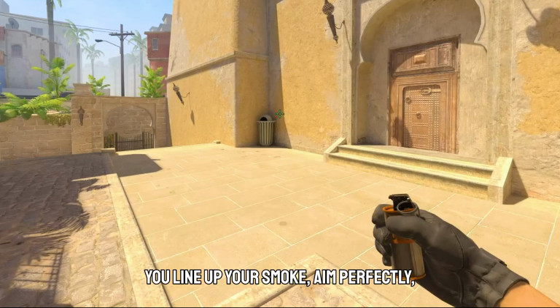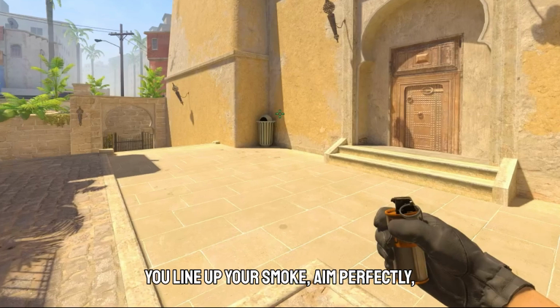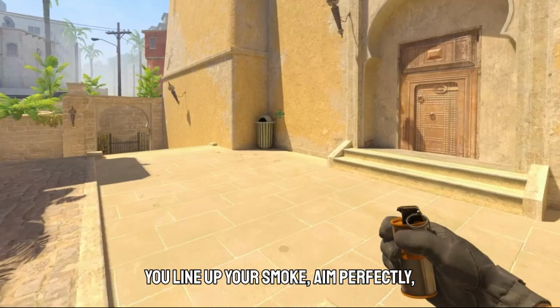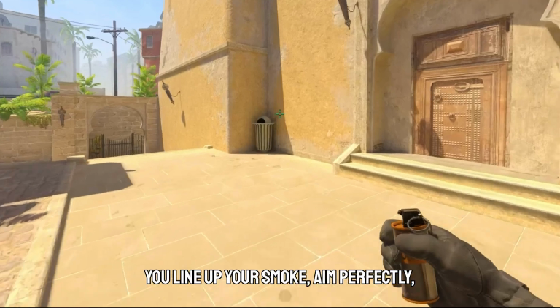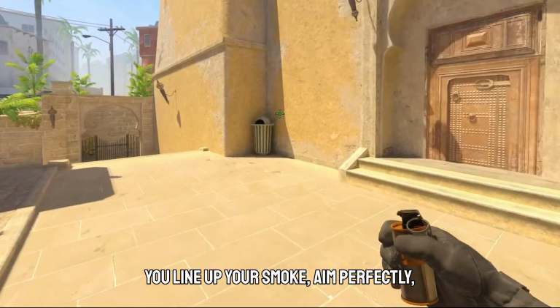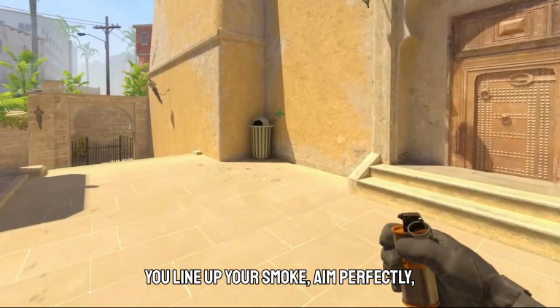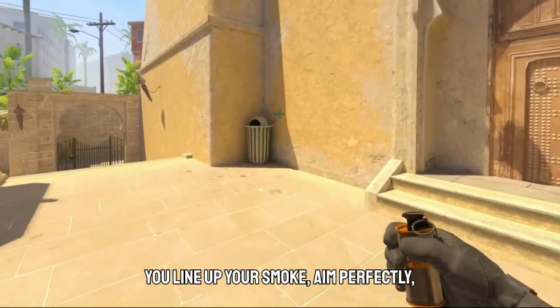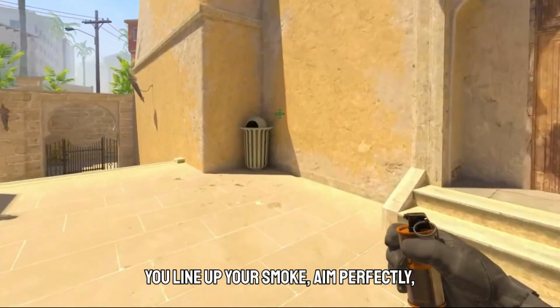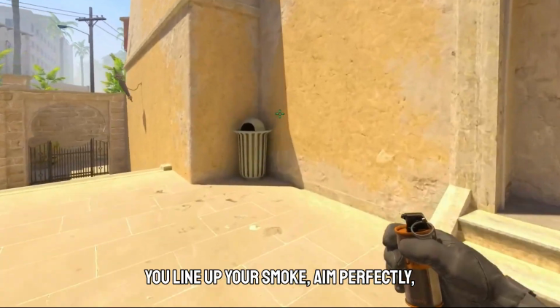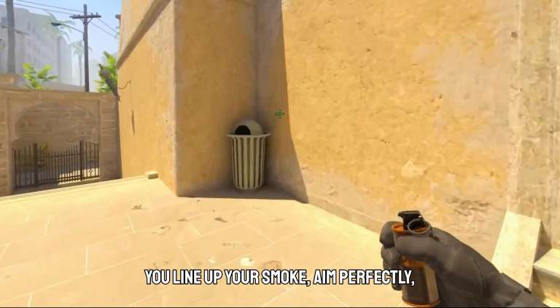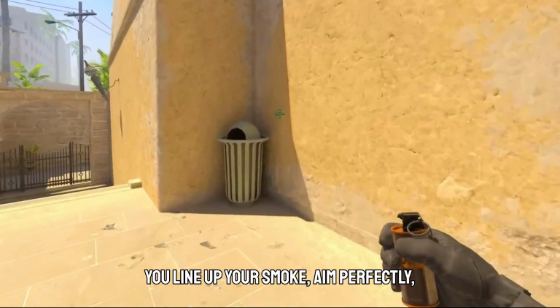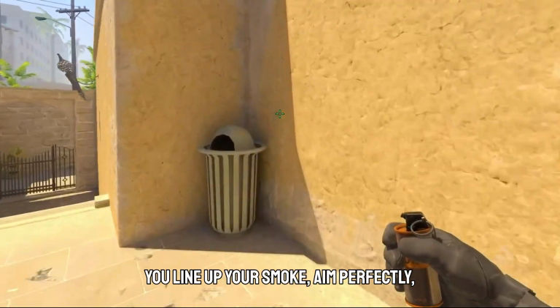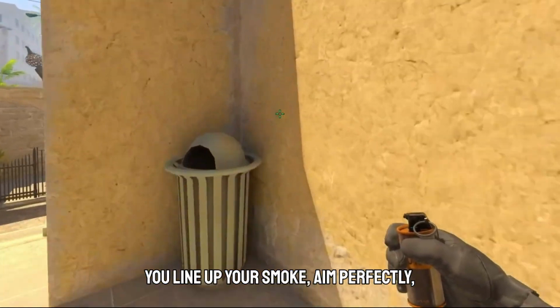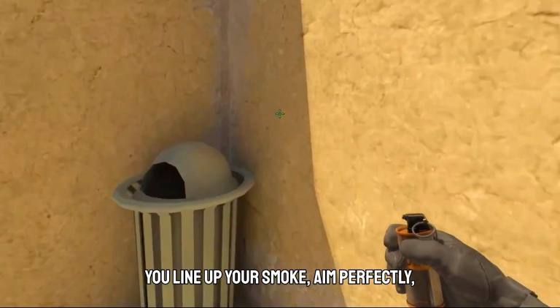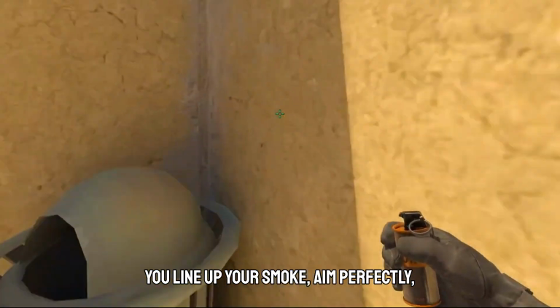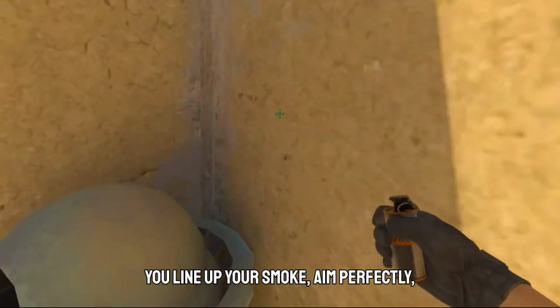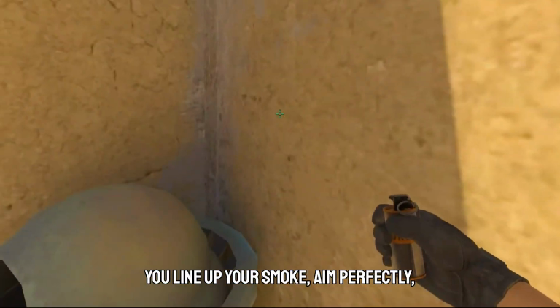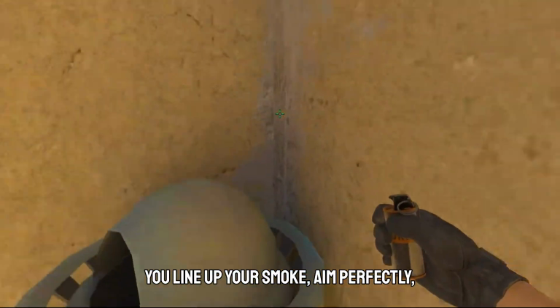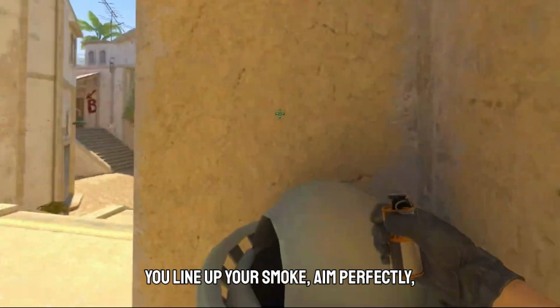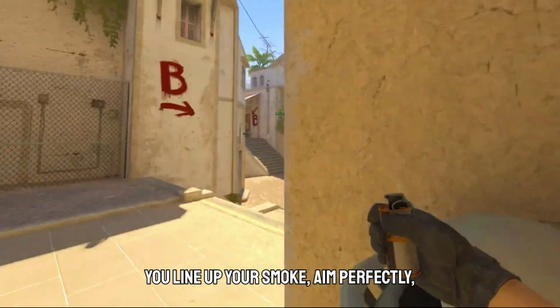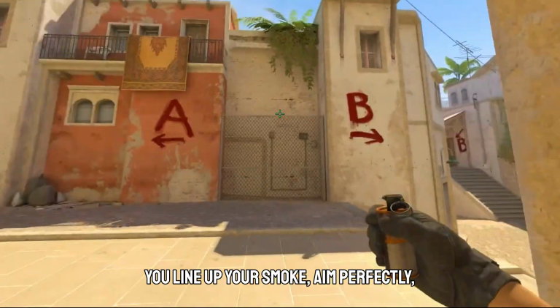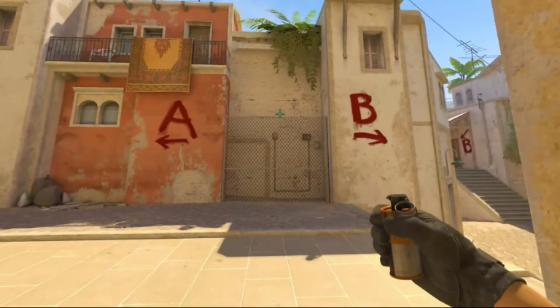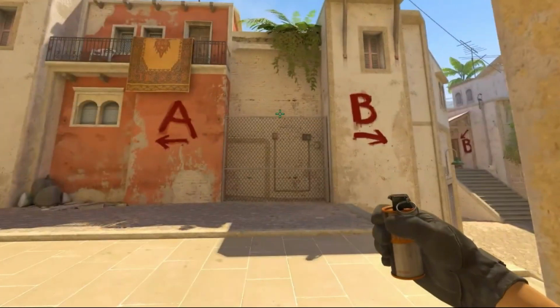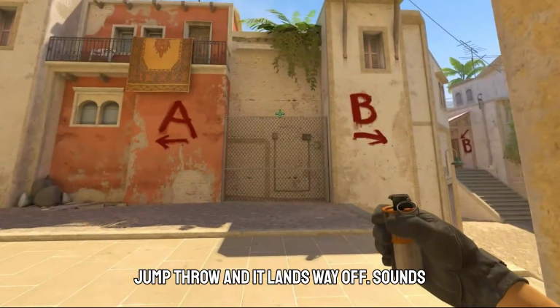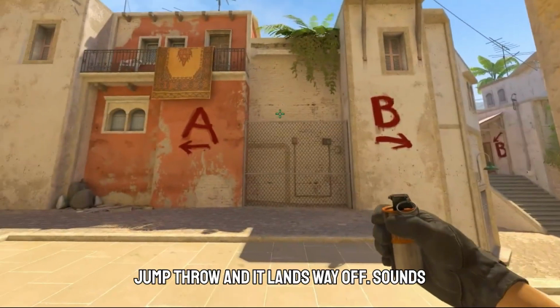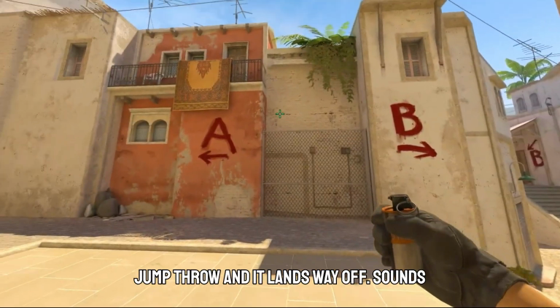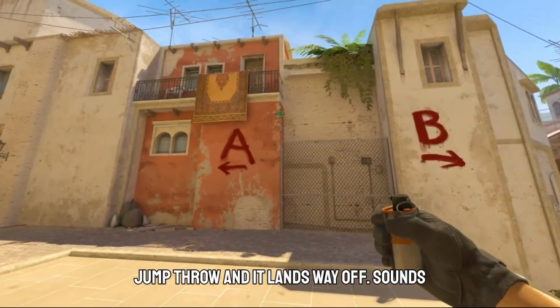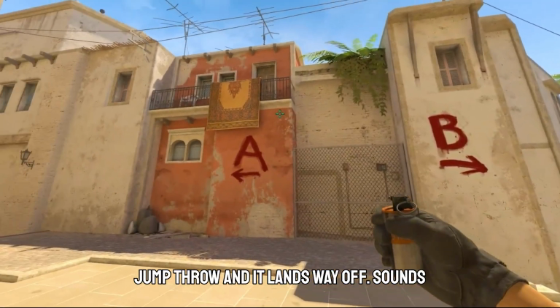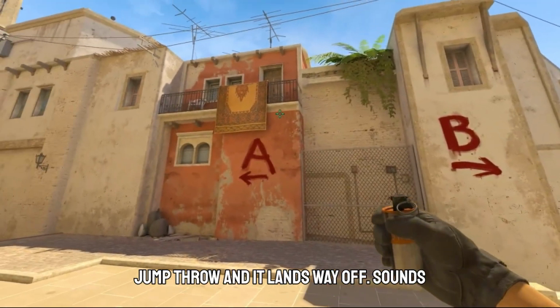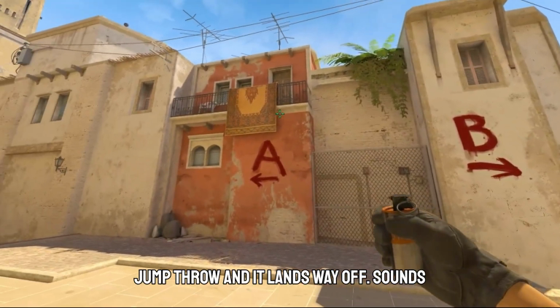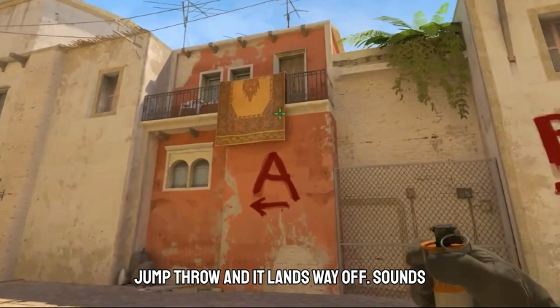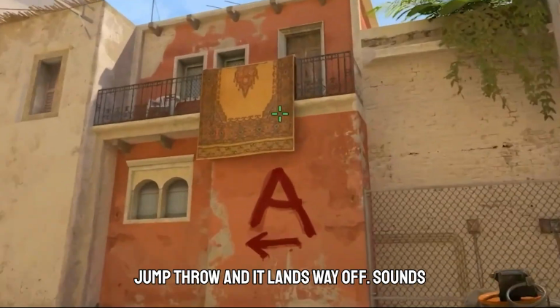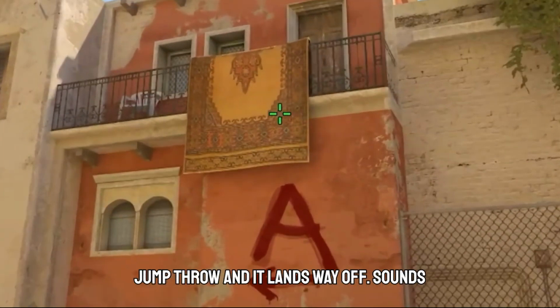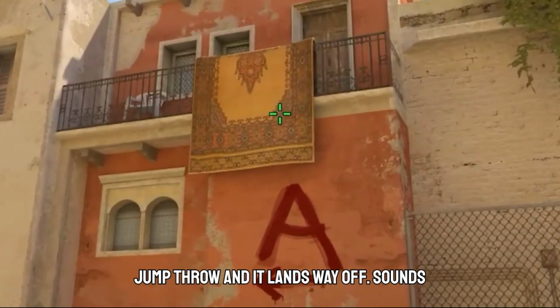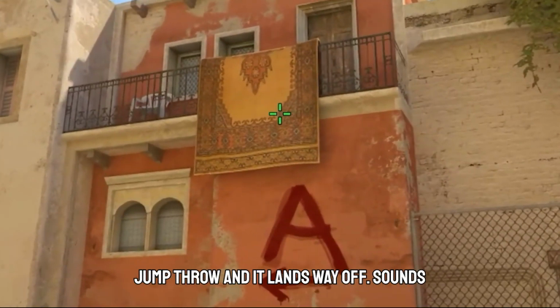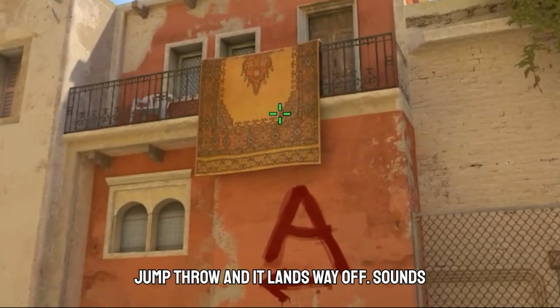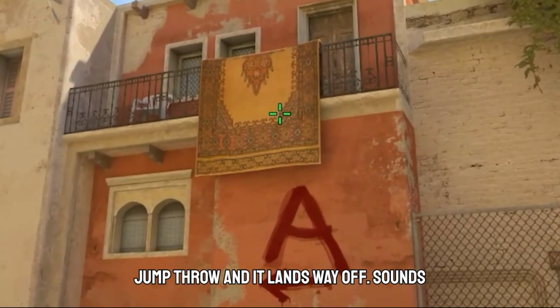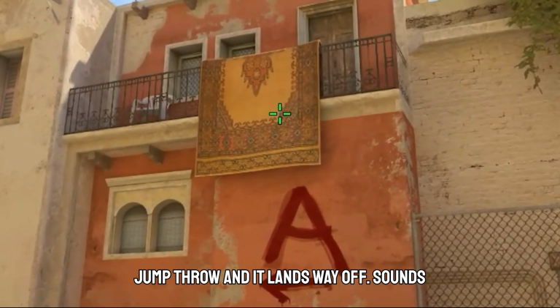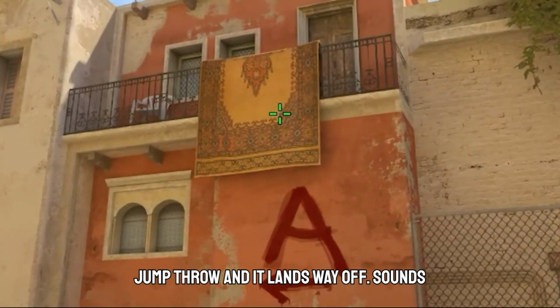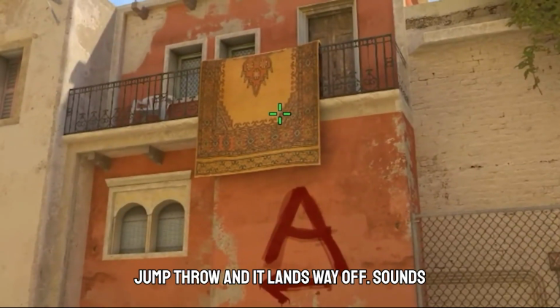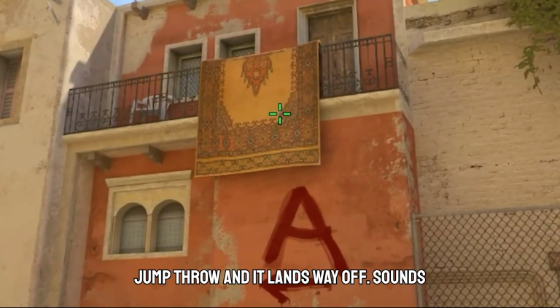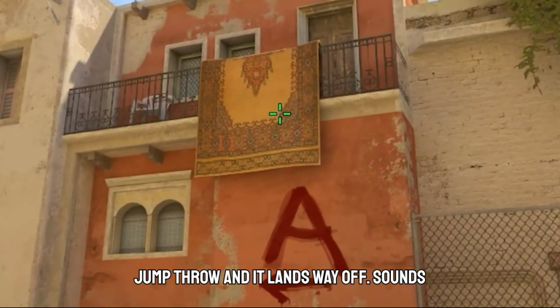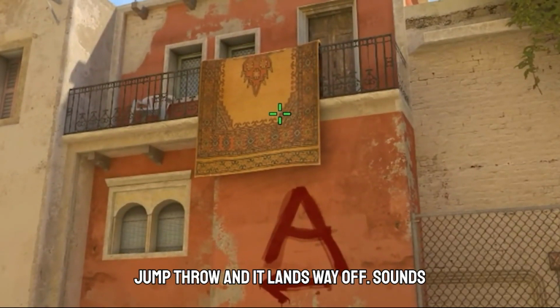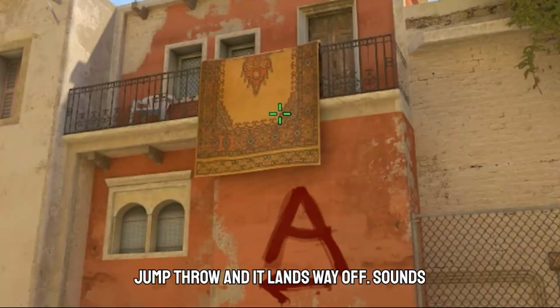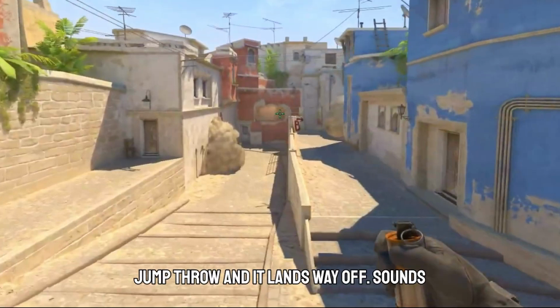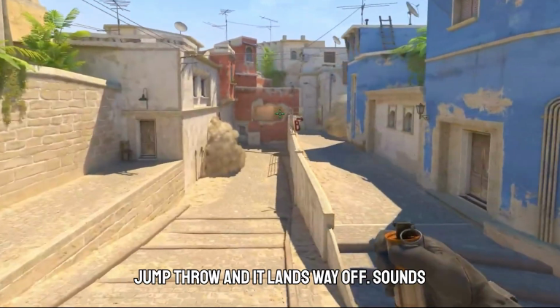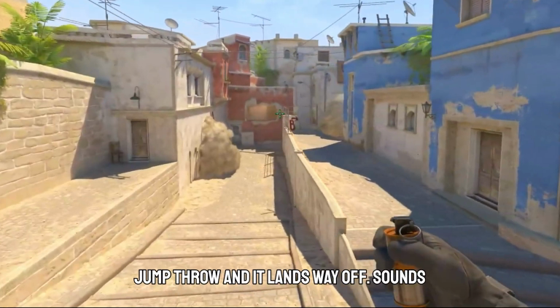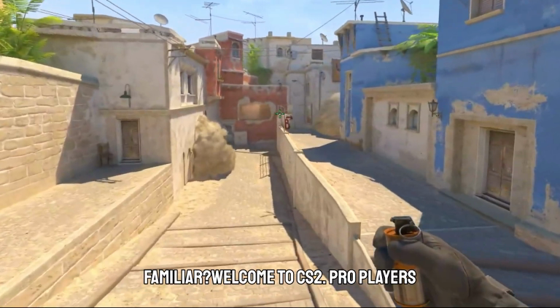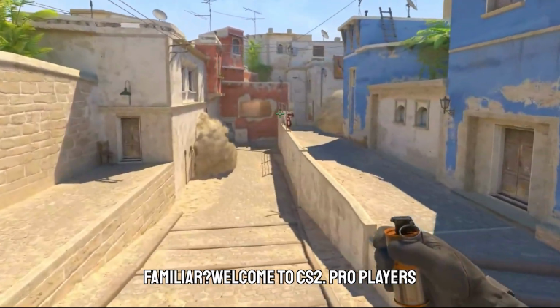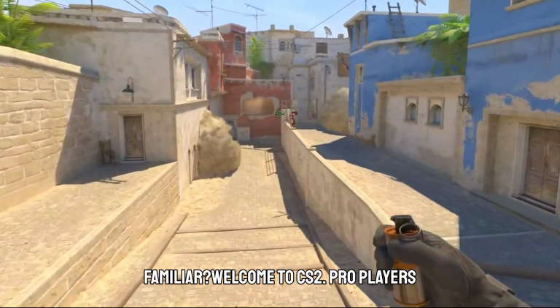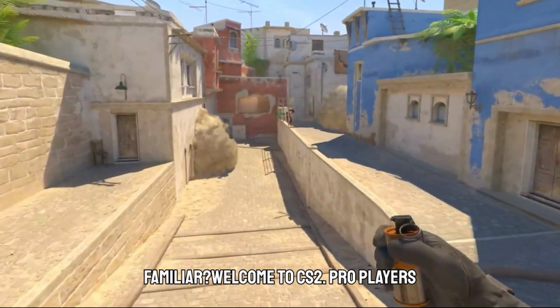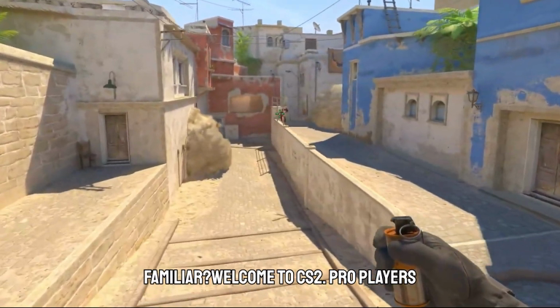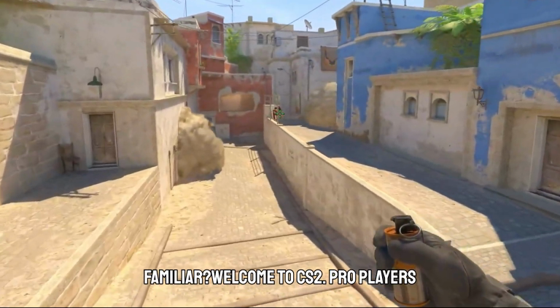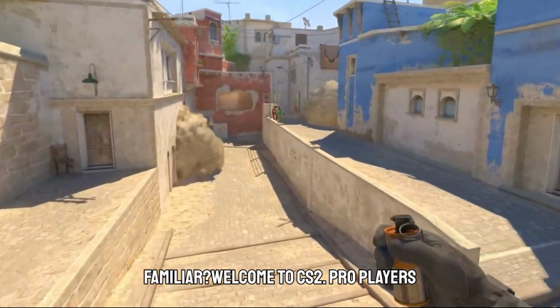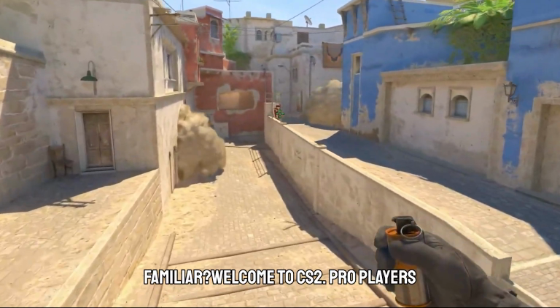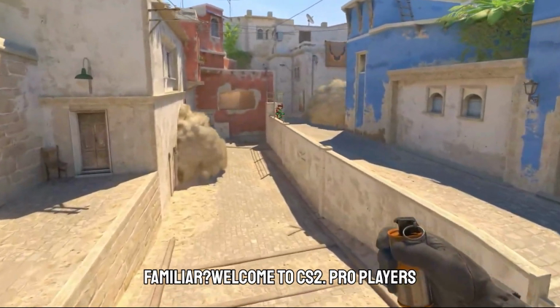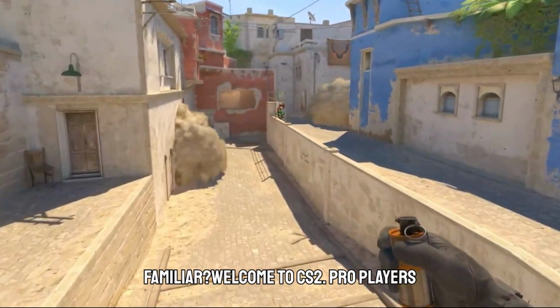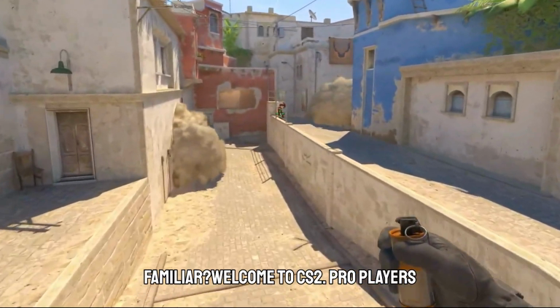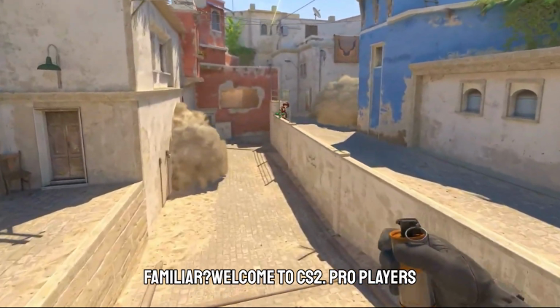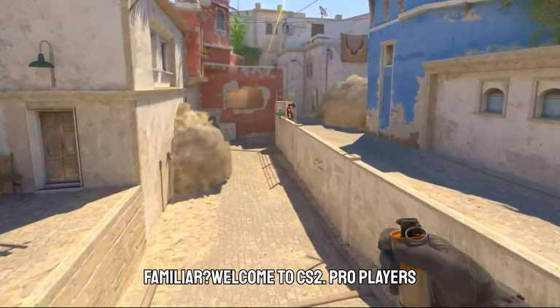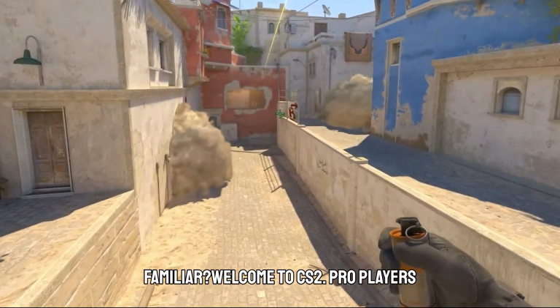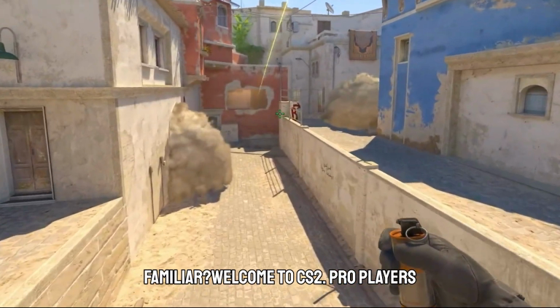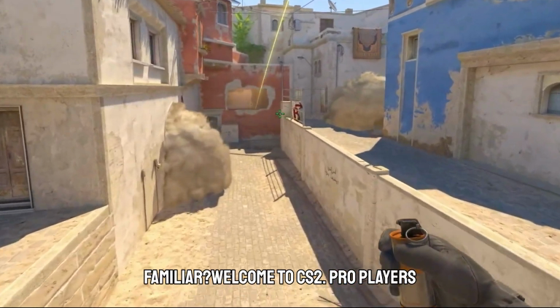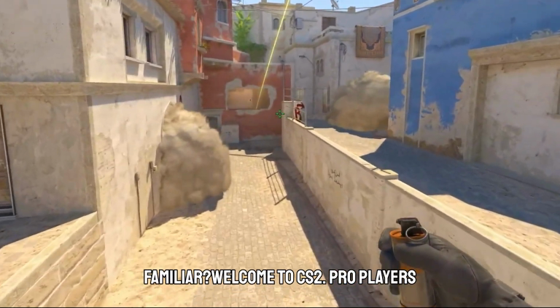You line up your smoke, aim perfectly, jump throw and it lands way off. Sounds familiar? Welcome to CS2.